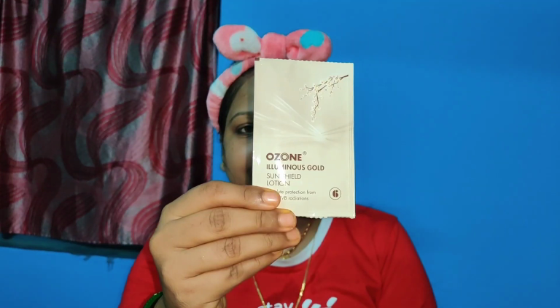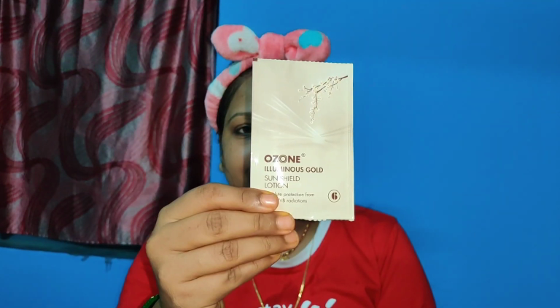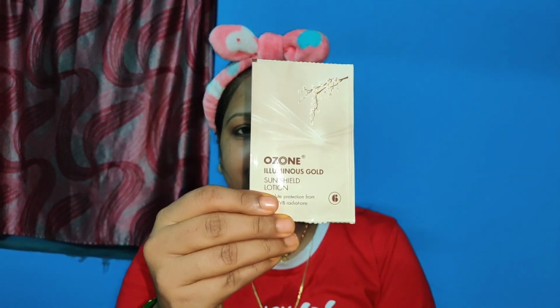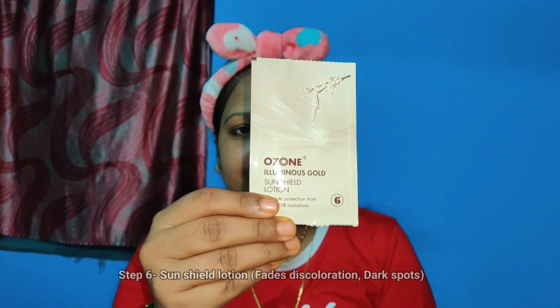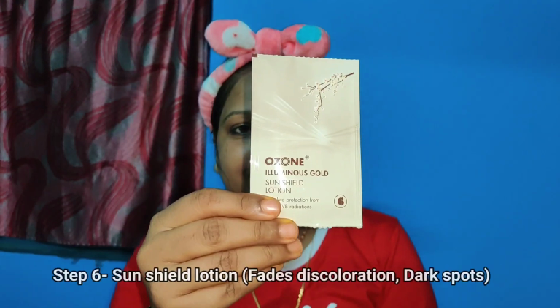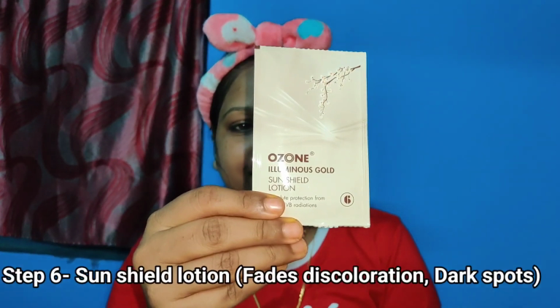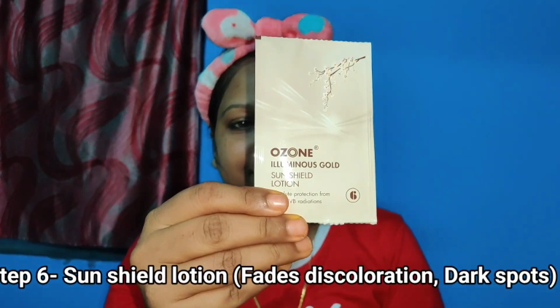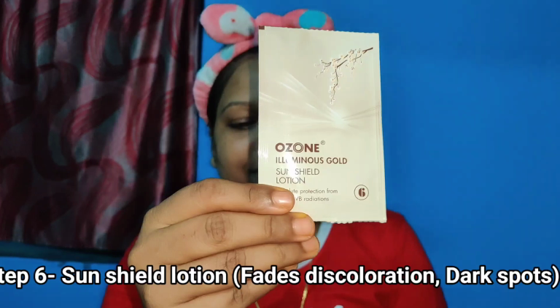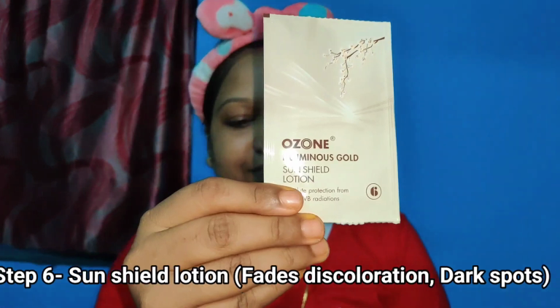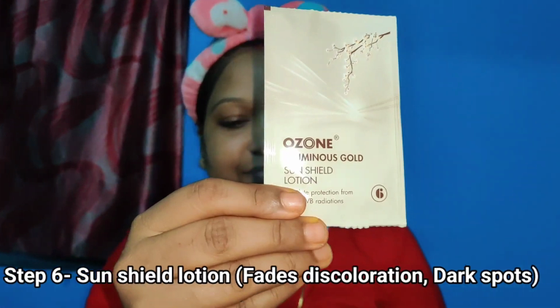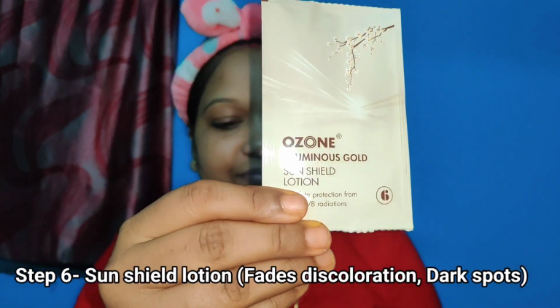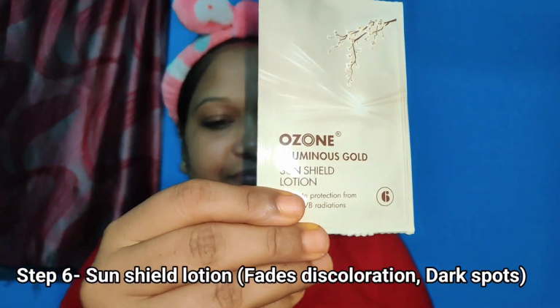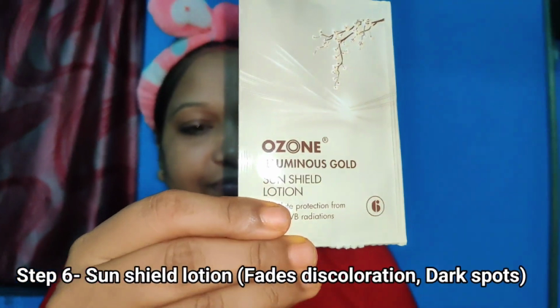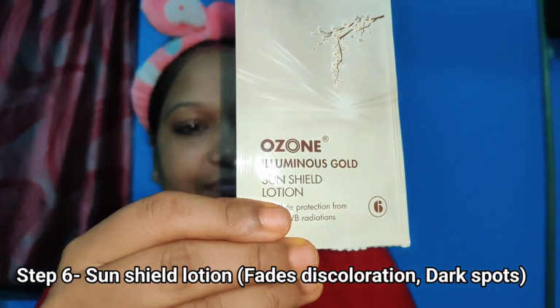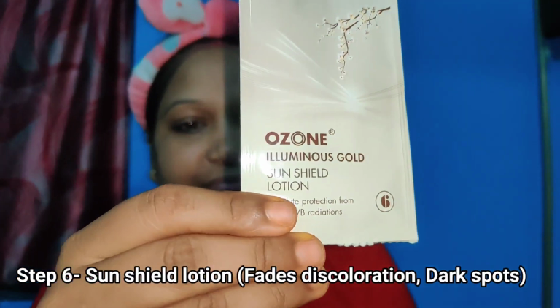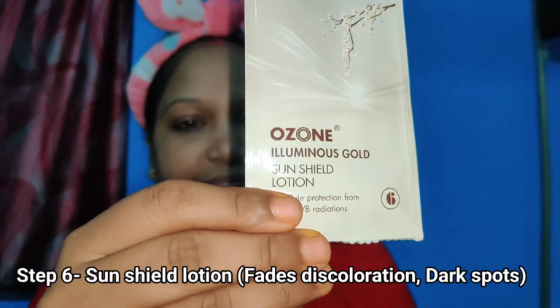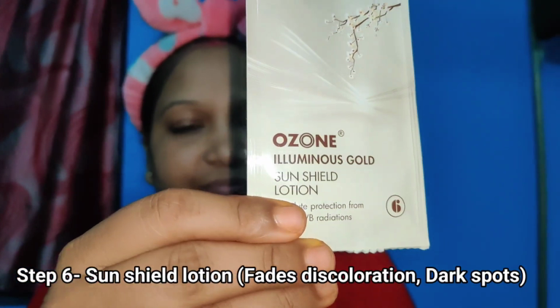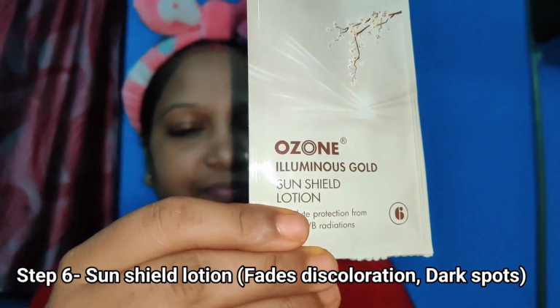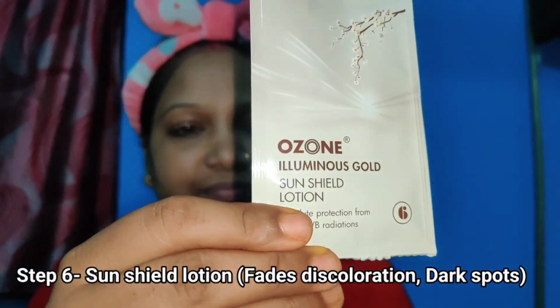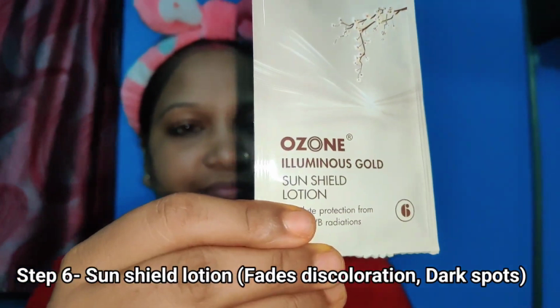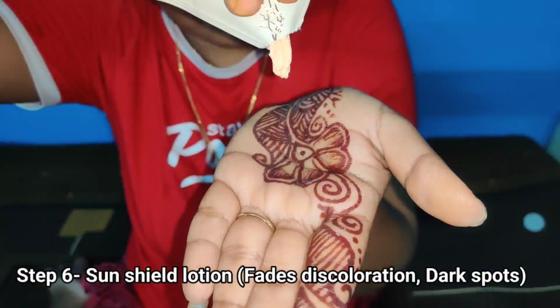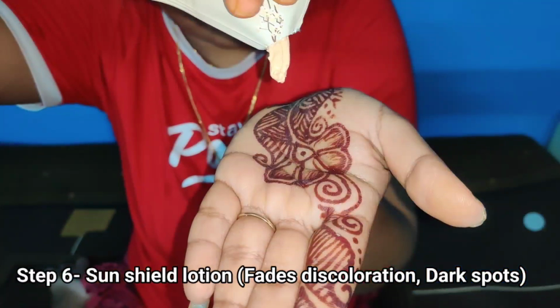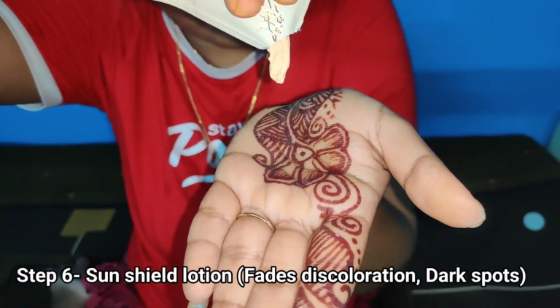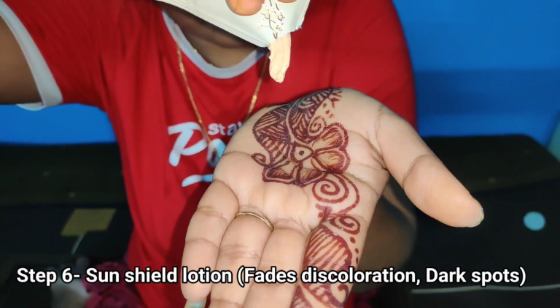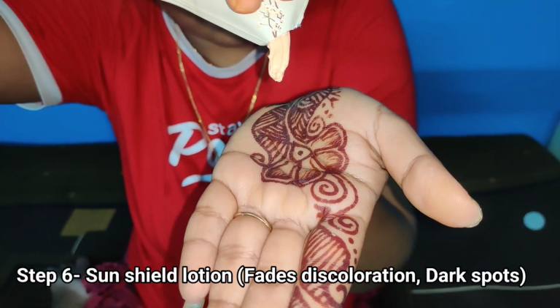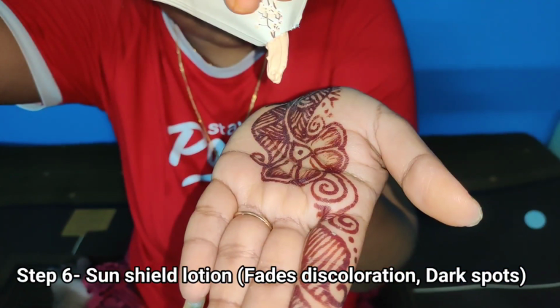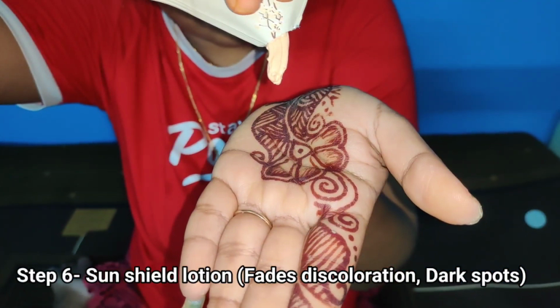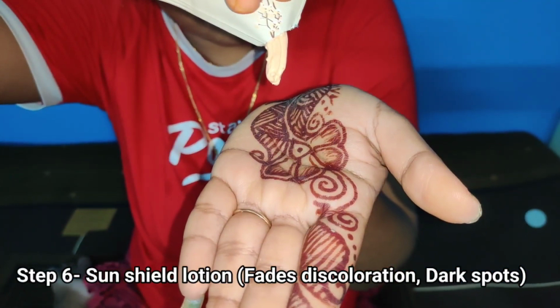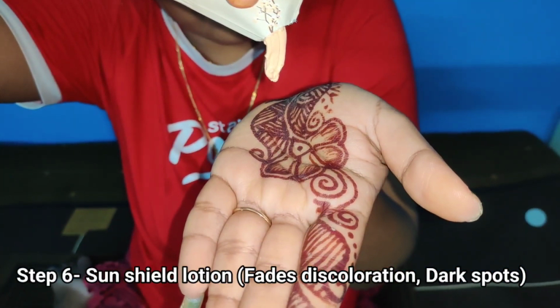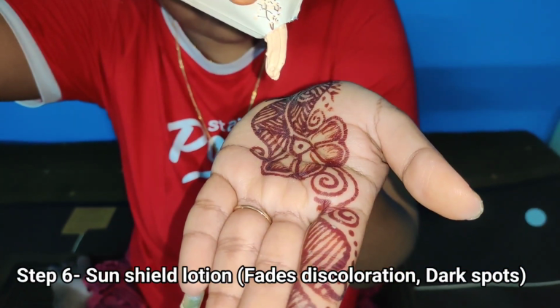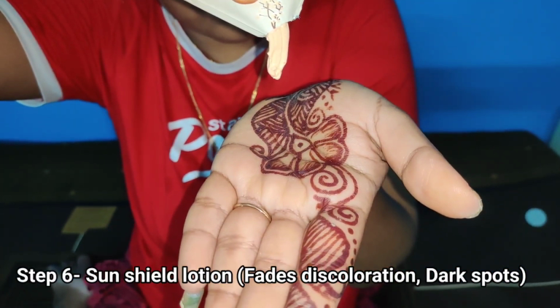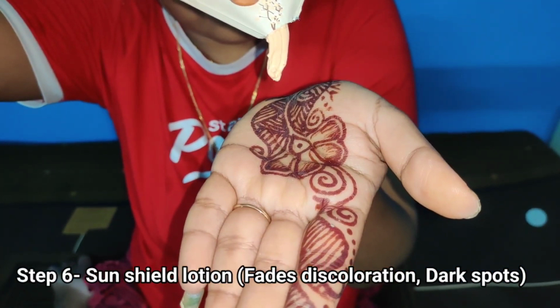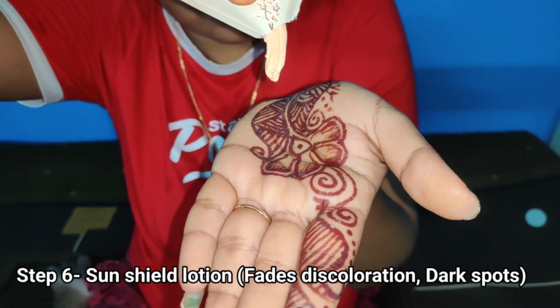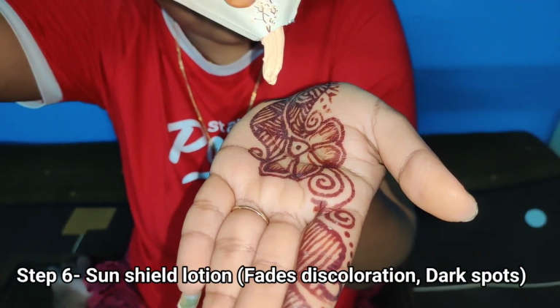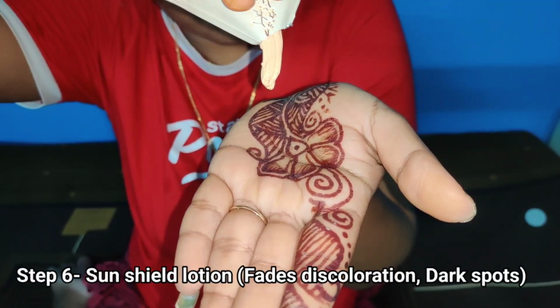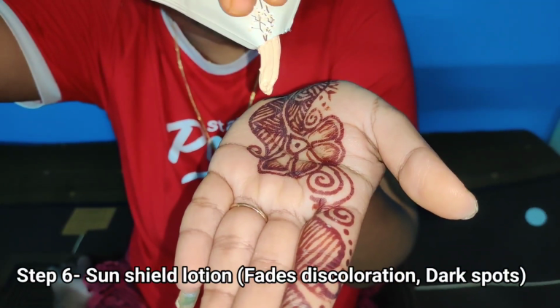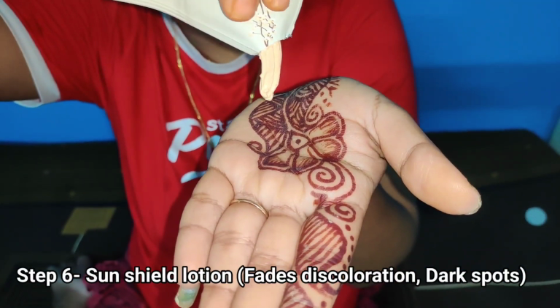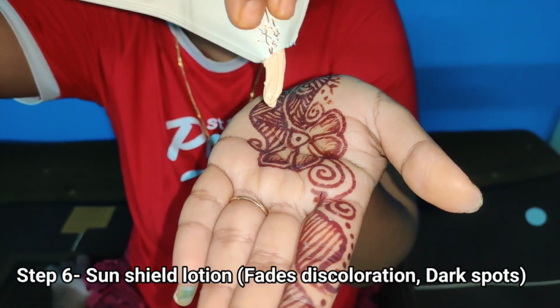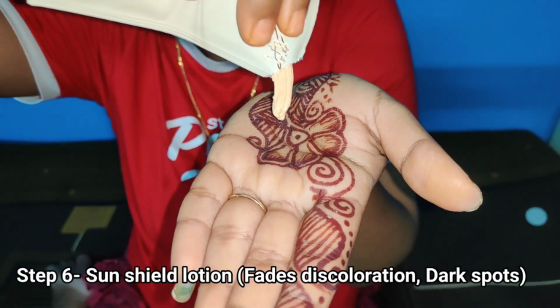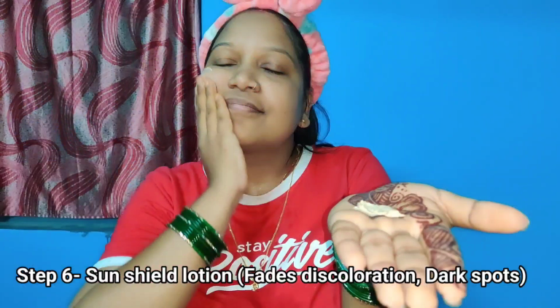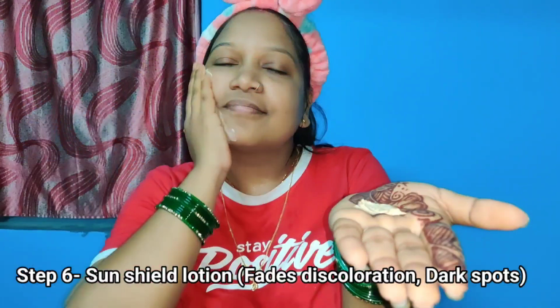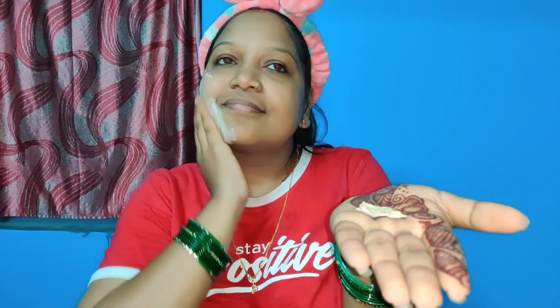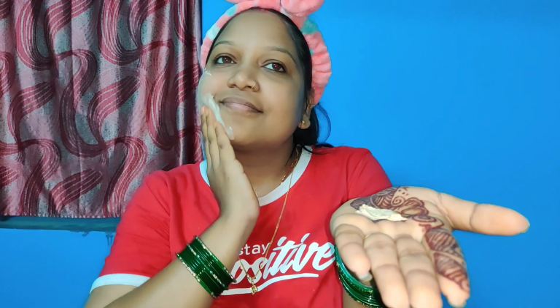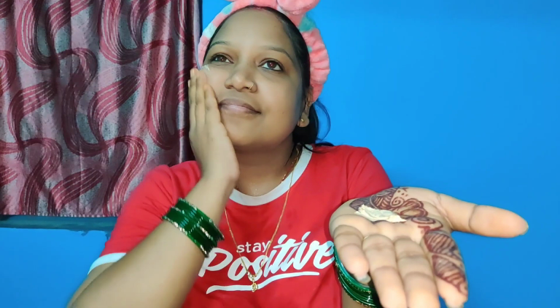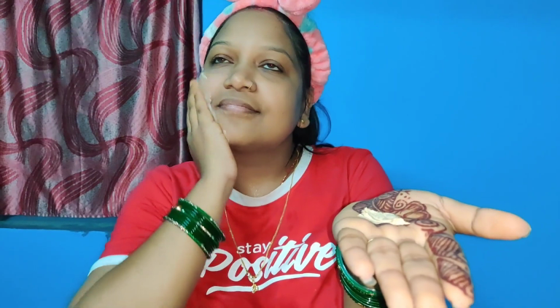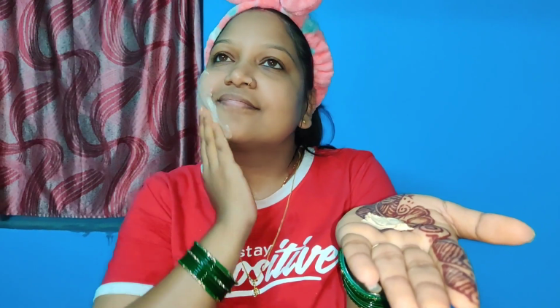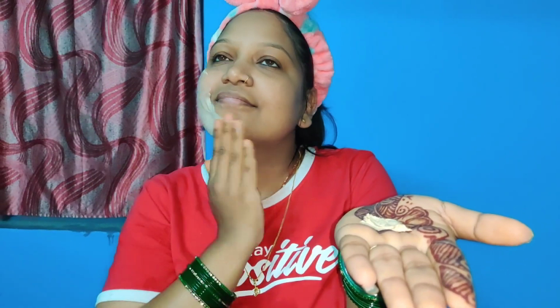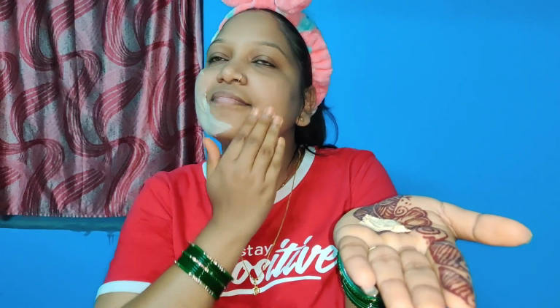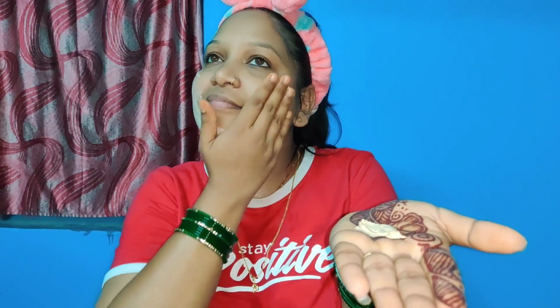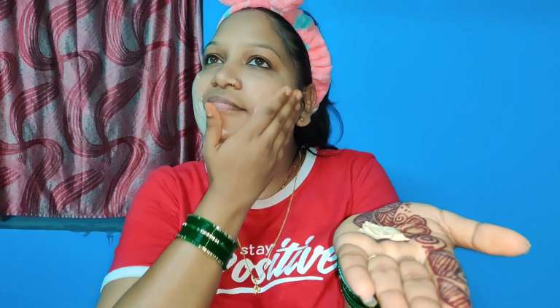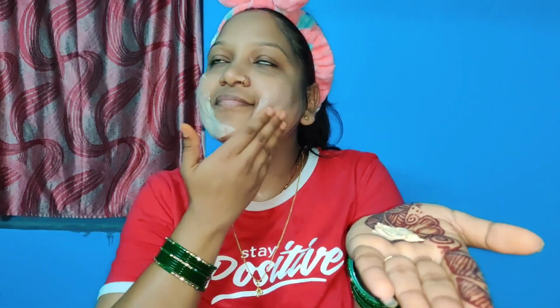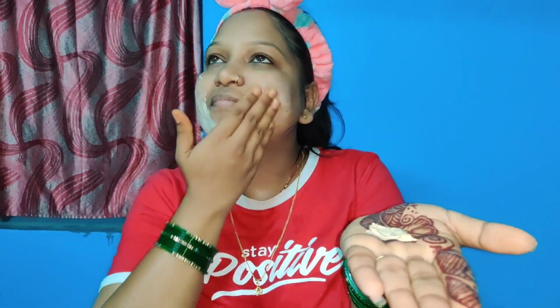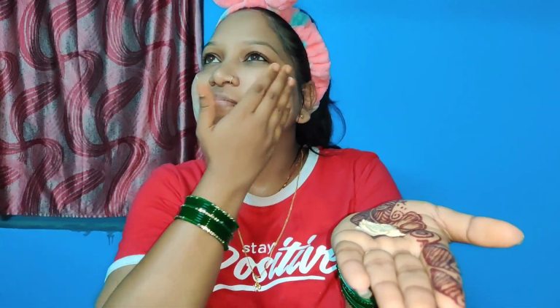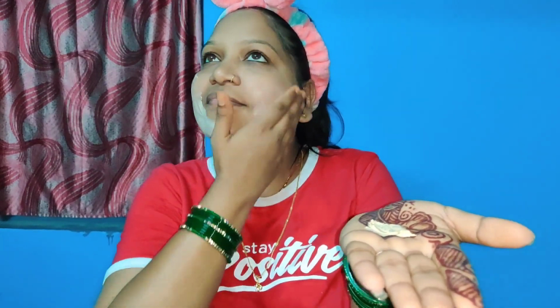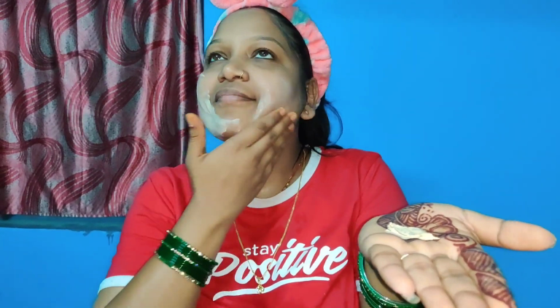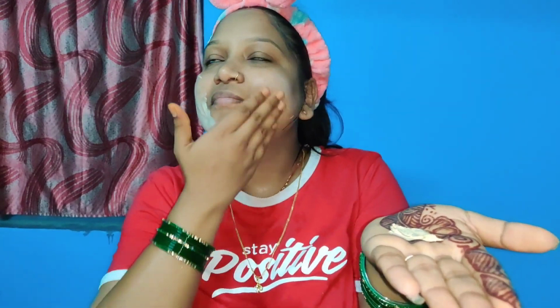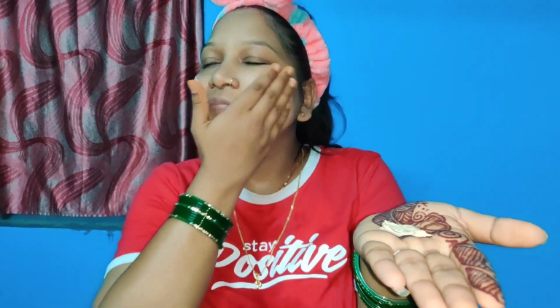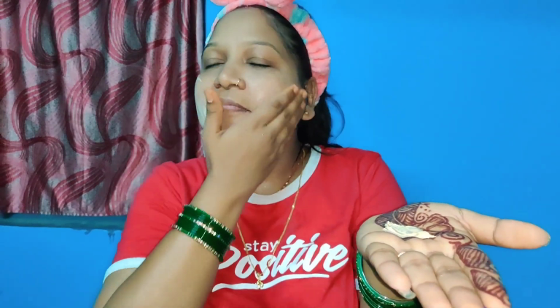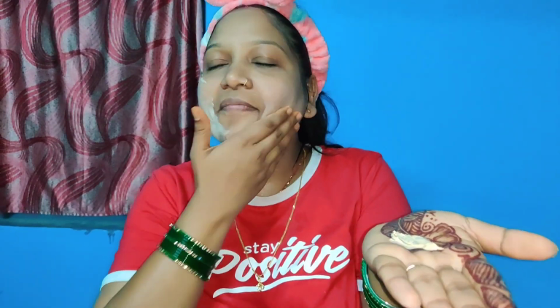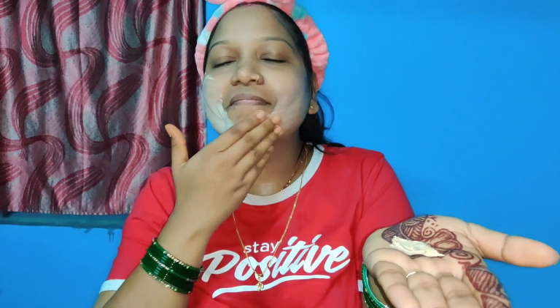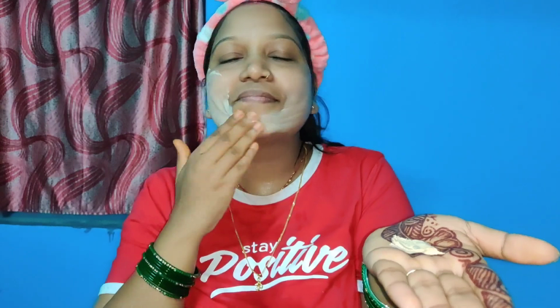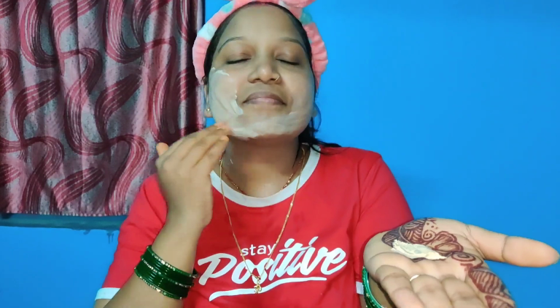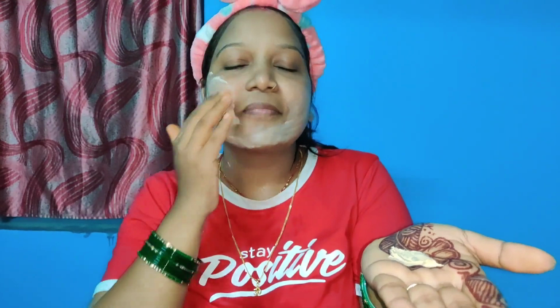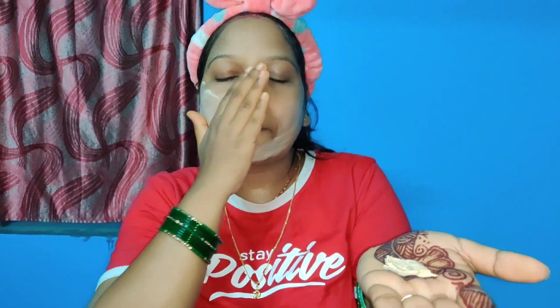Lastly, apply this Sun Seal Lotion, which hydrates the skin and protects it from UV rays and sun damage.